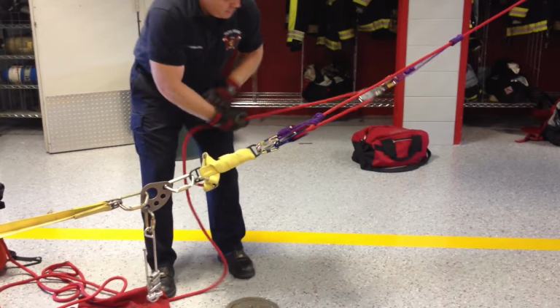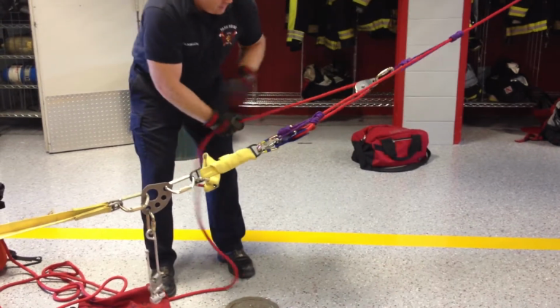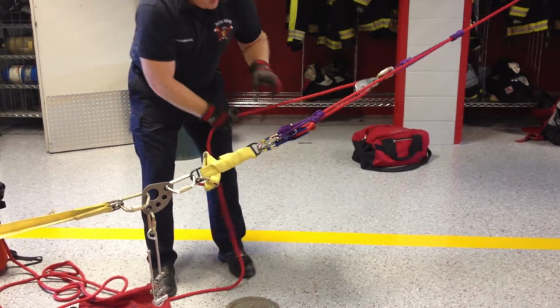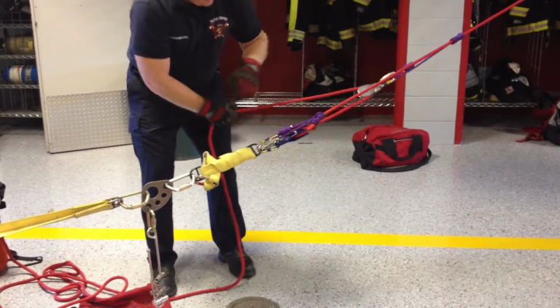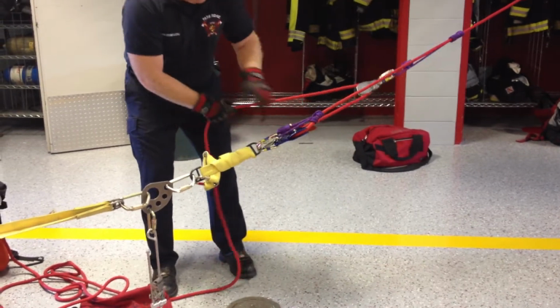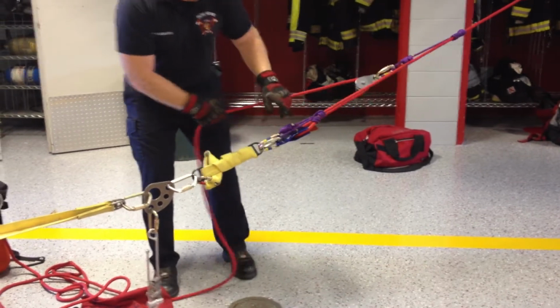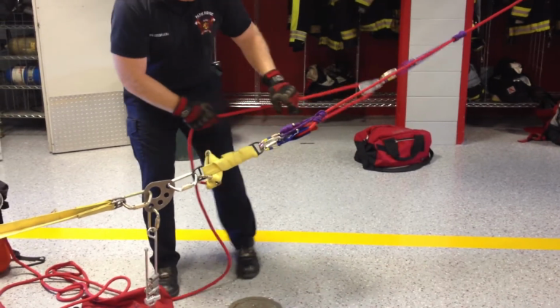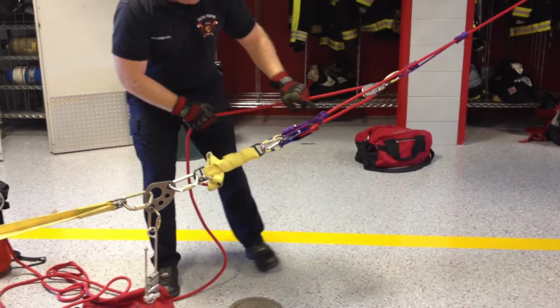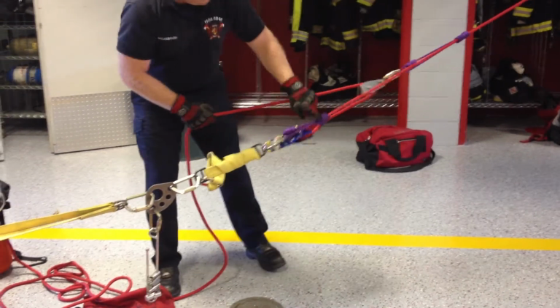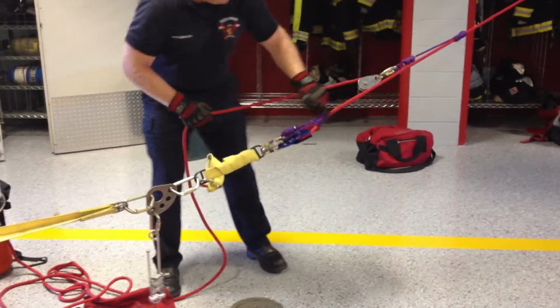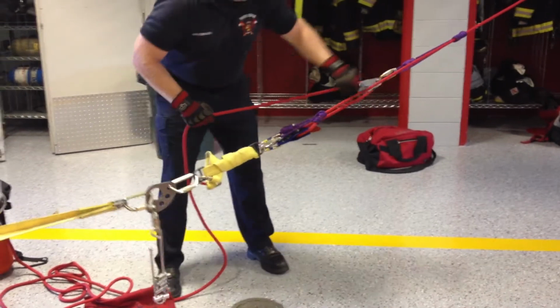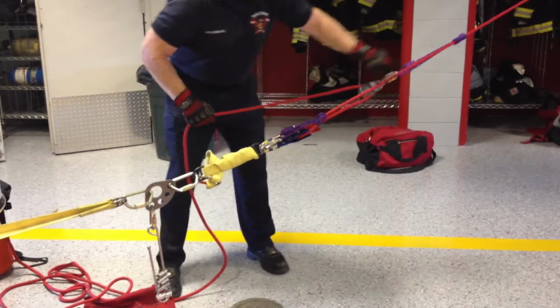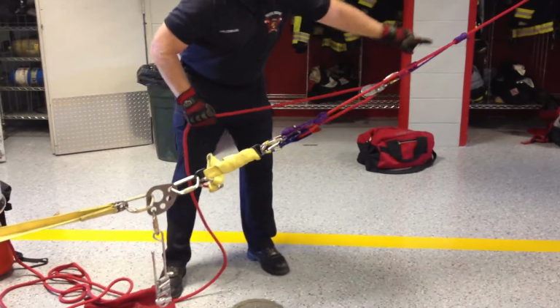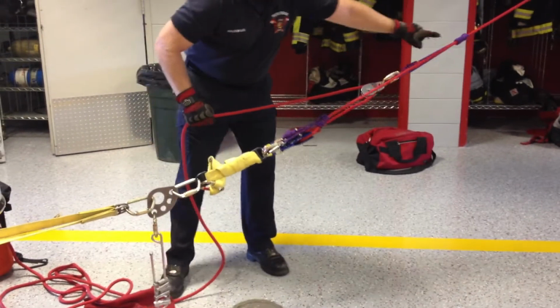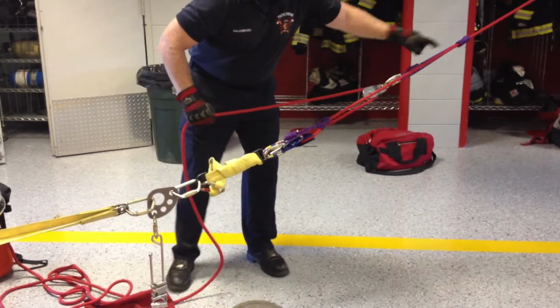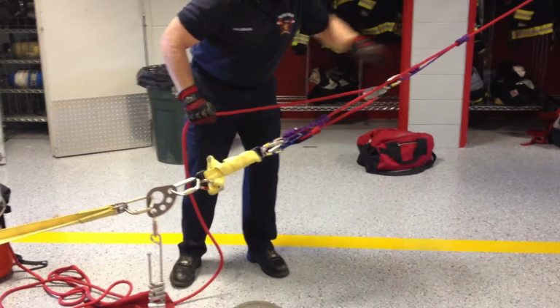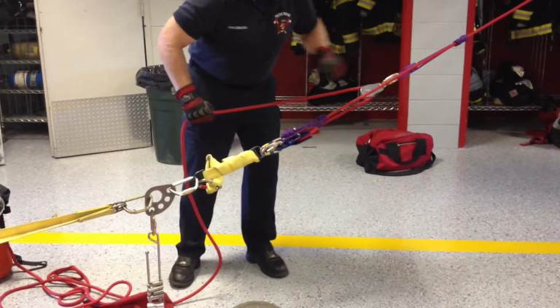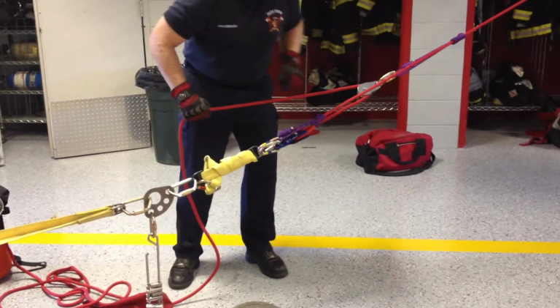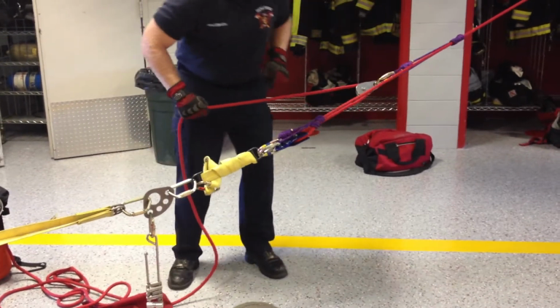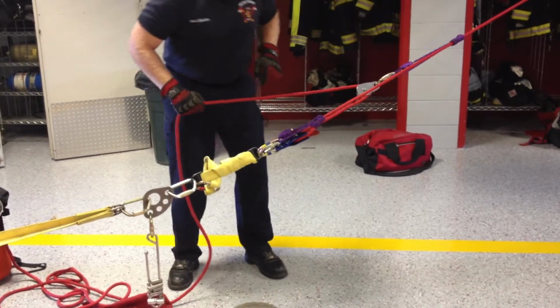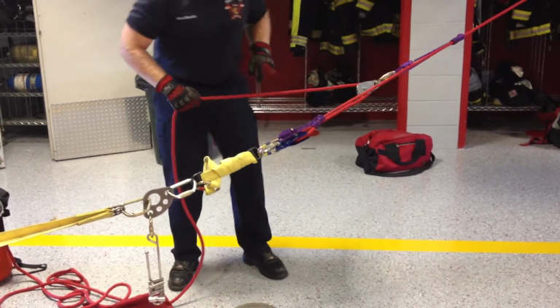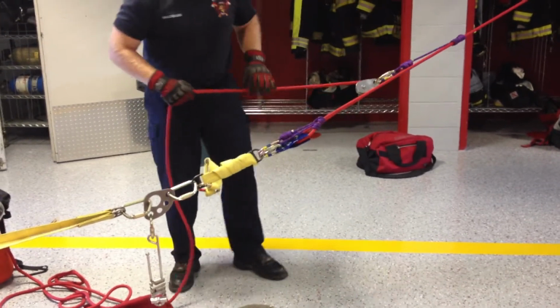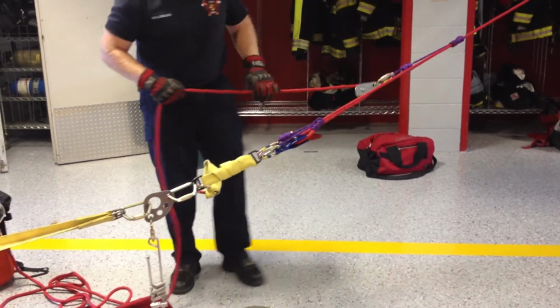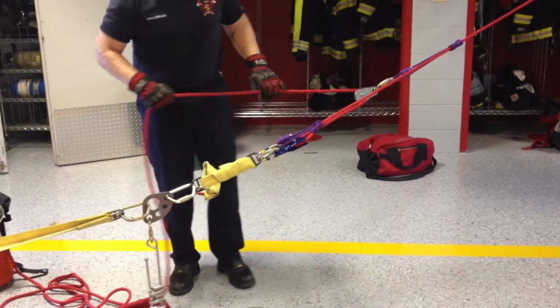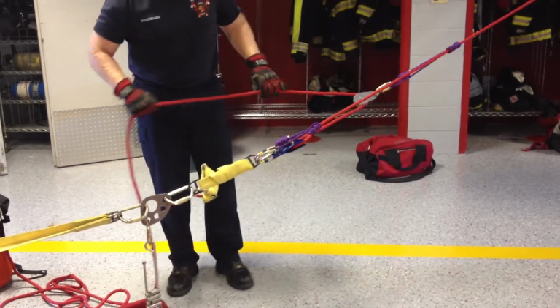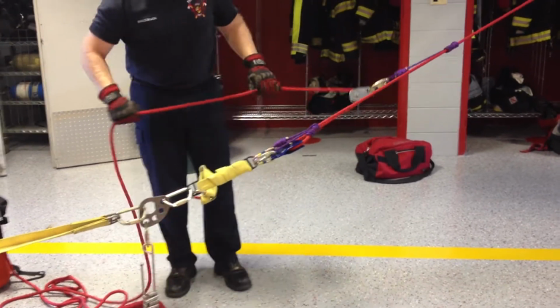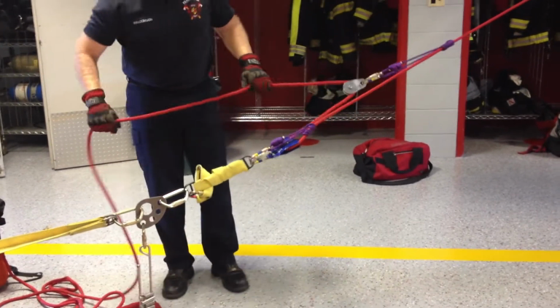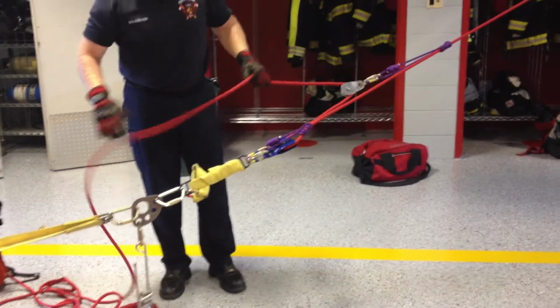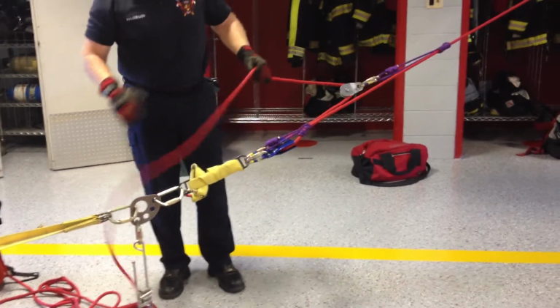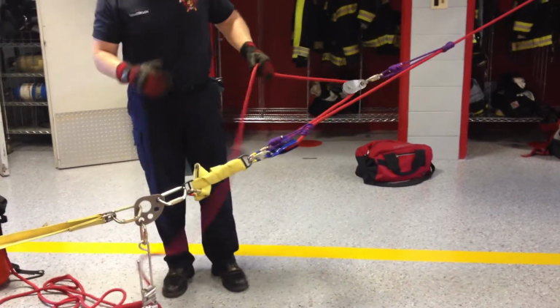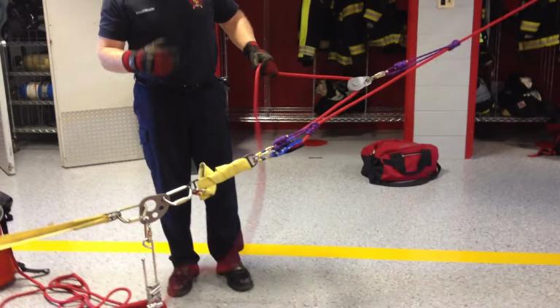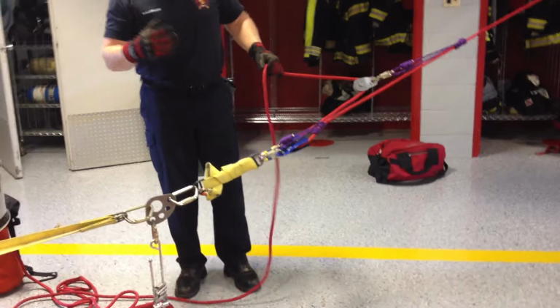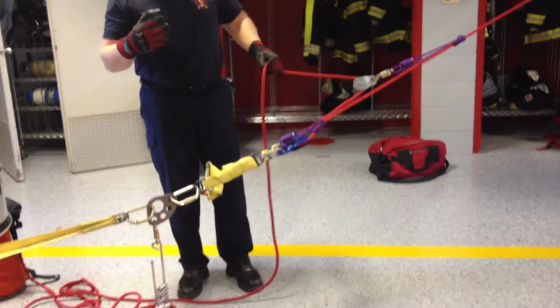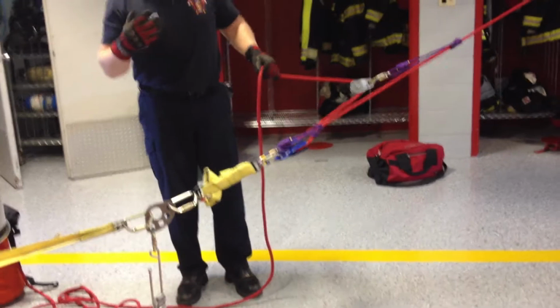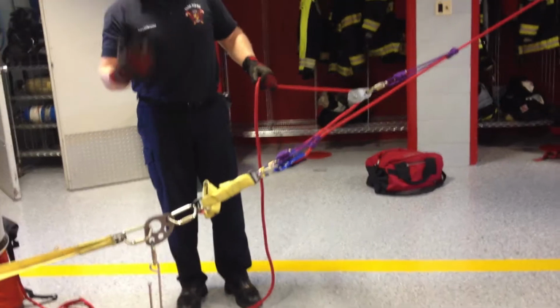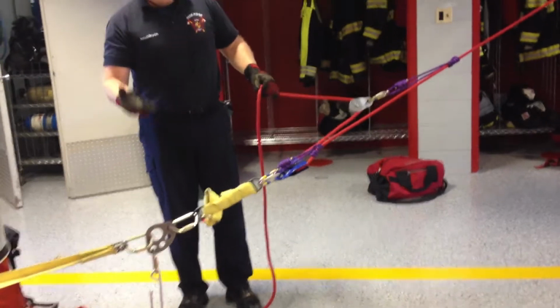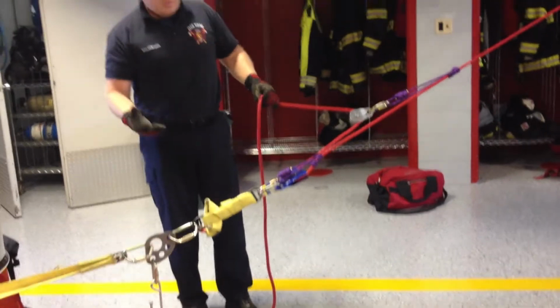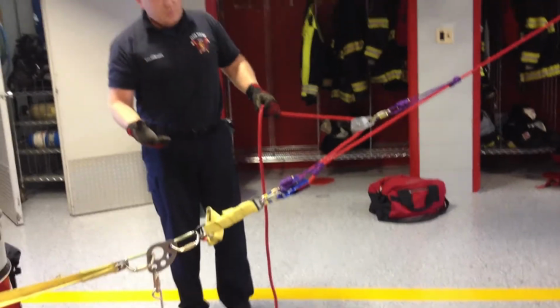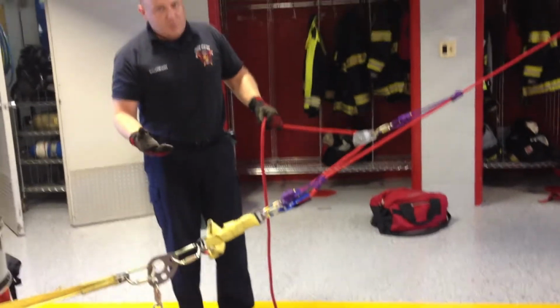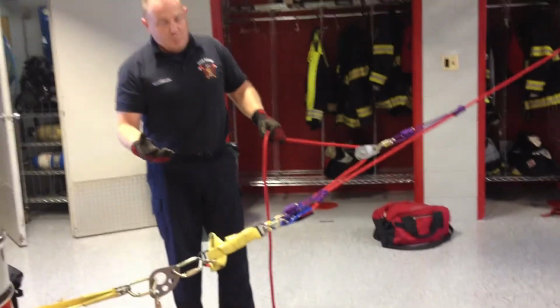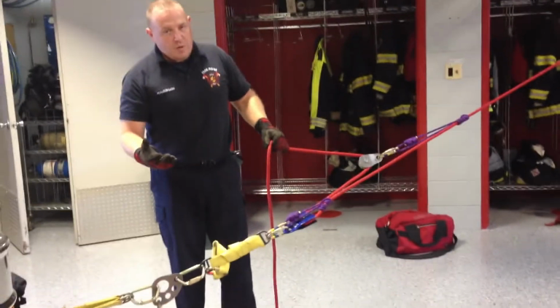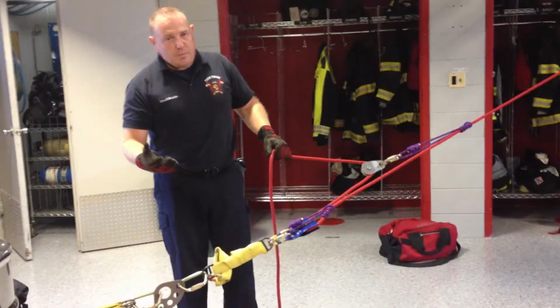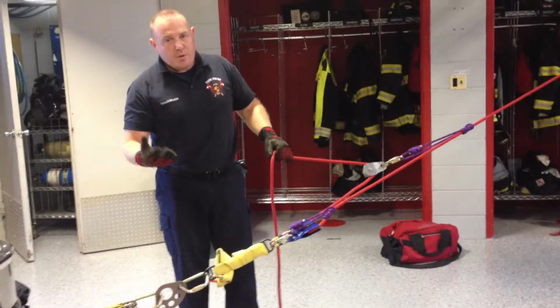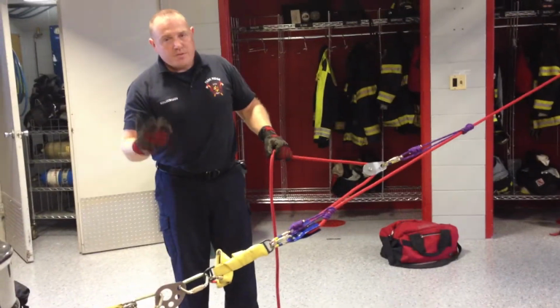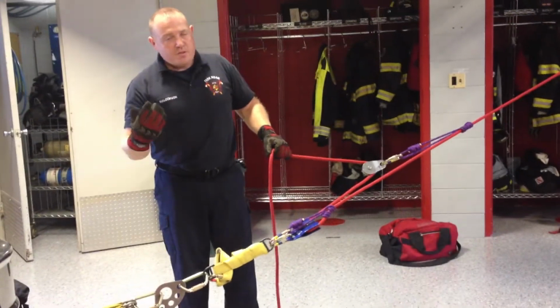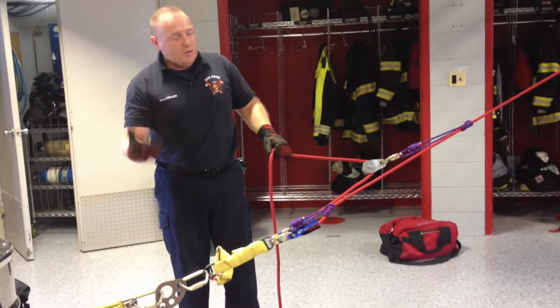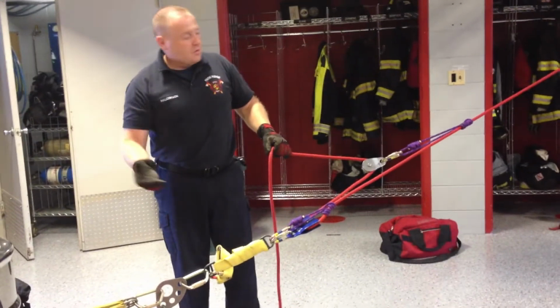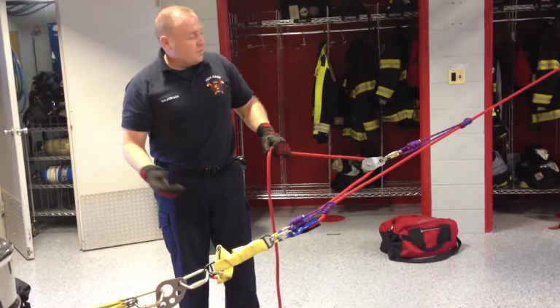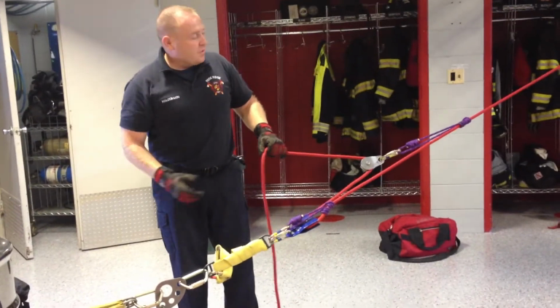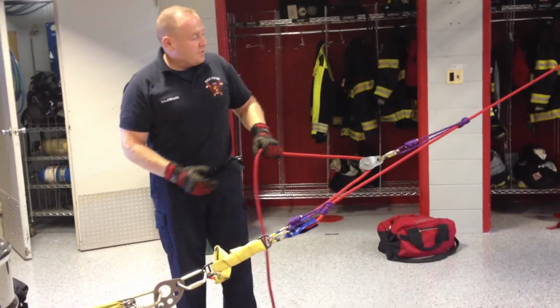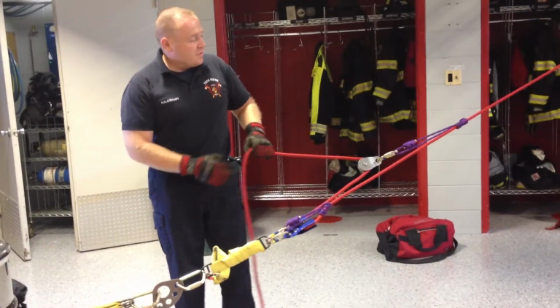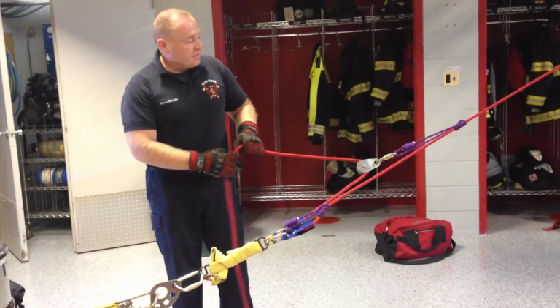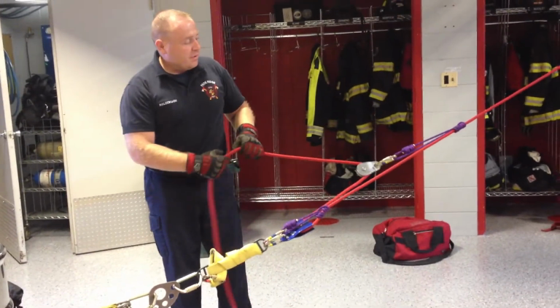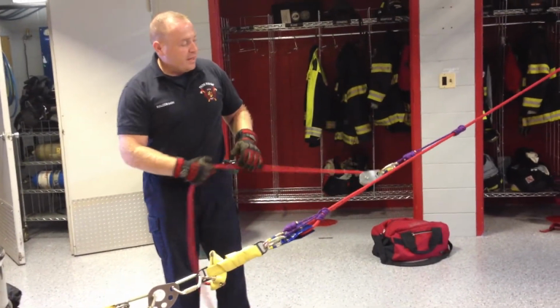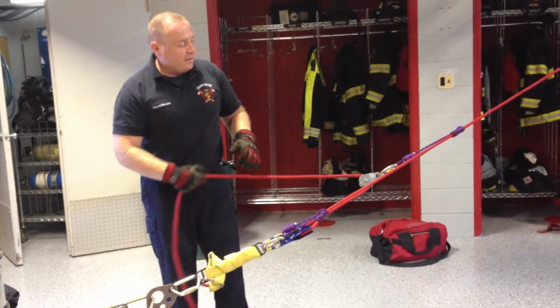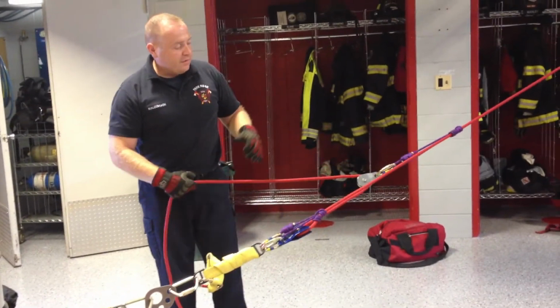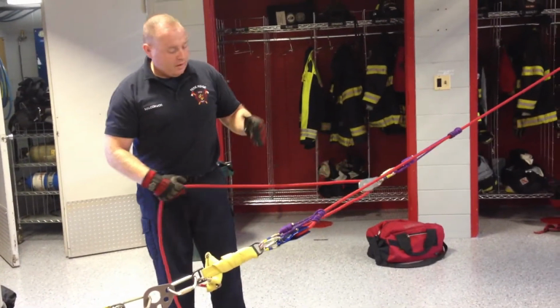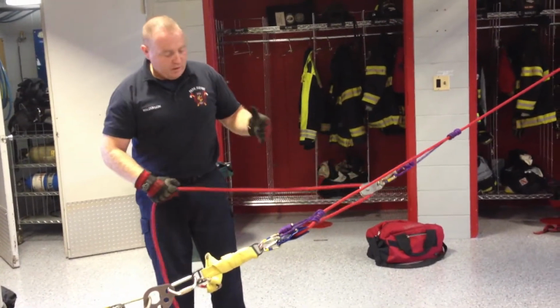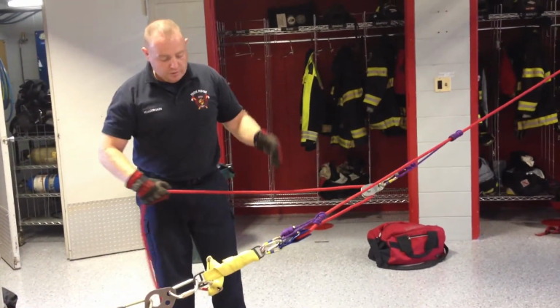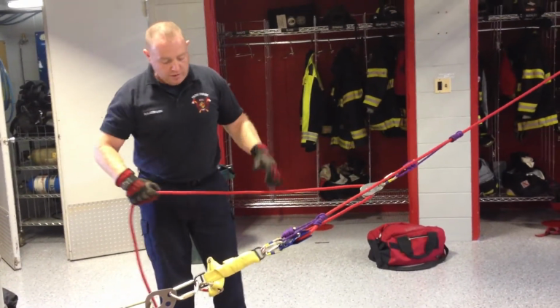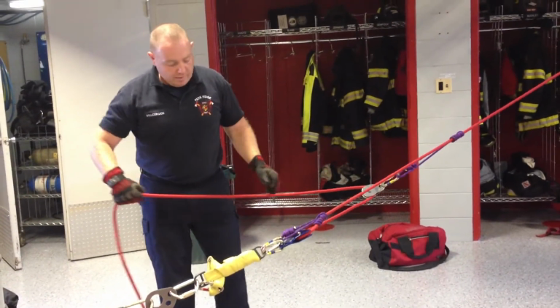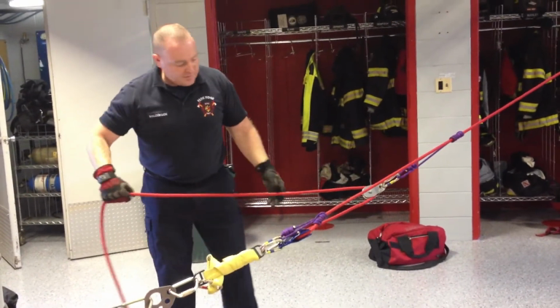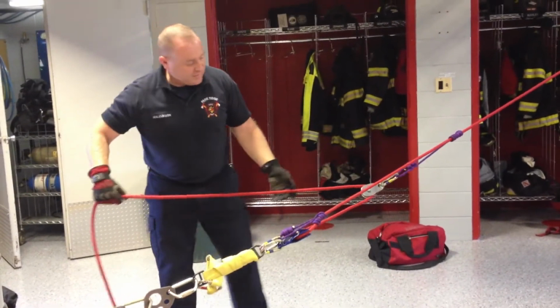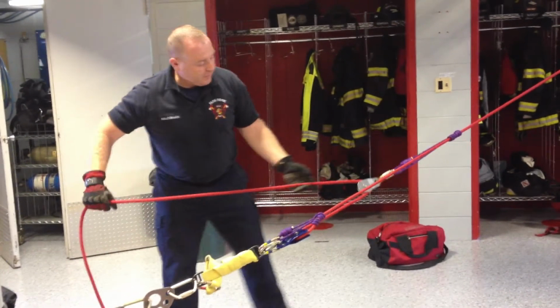In these systems we're using prusik cord. If you don't want to be using triple wrap prusiks, you'll also be using some kind of a grab system.